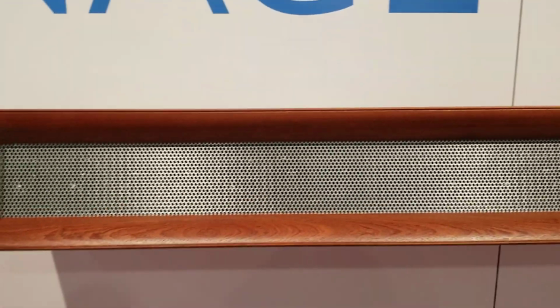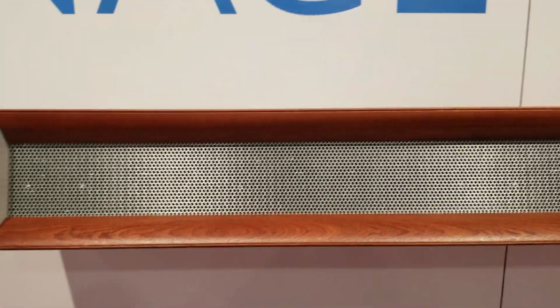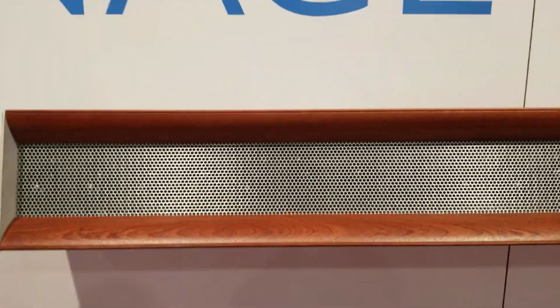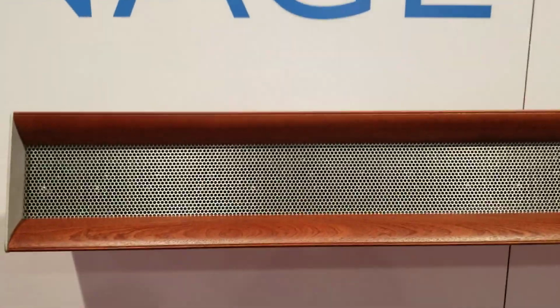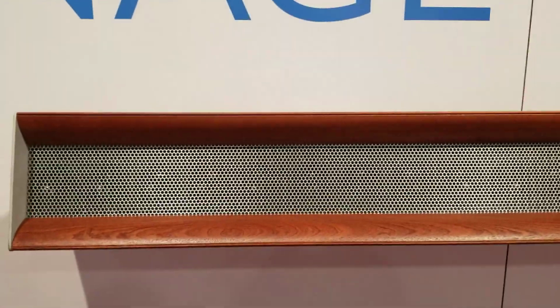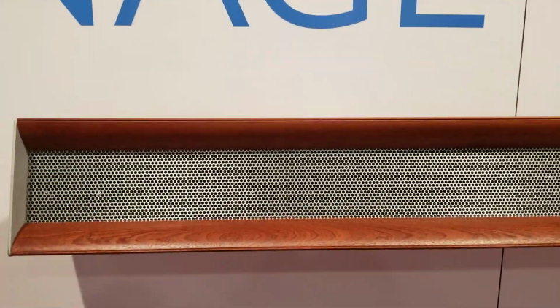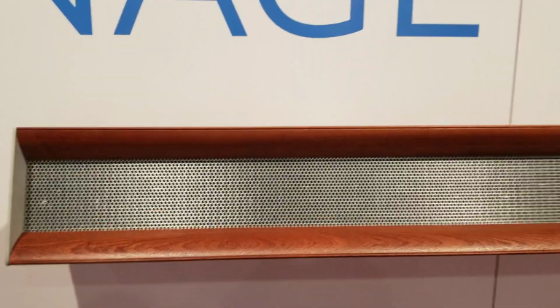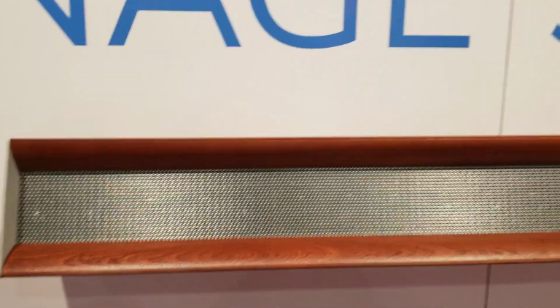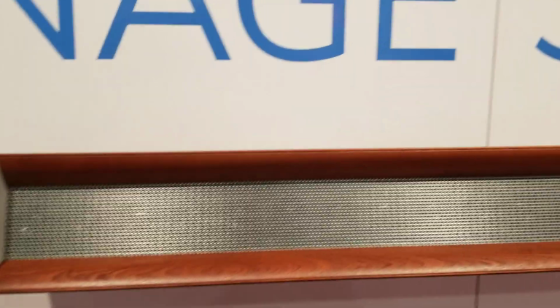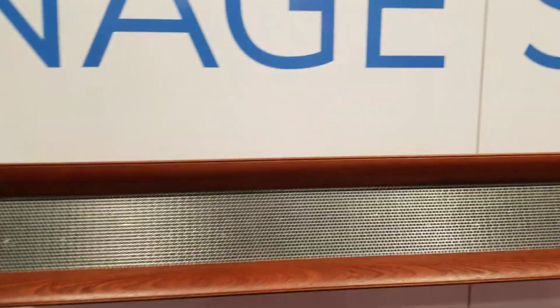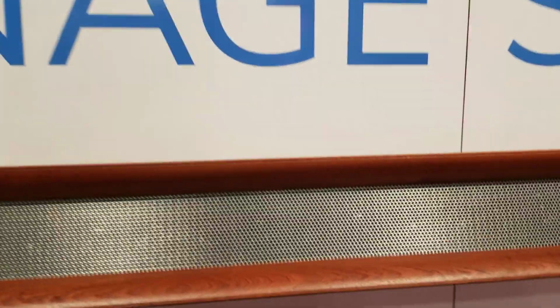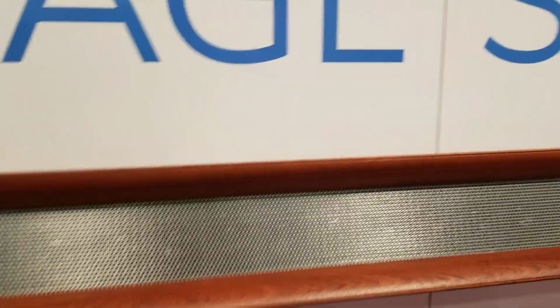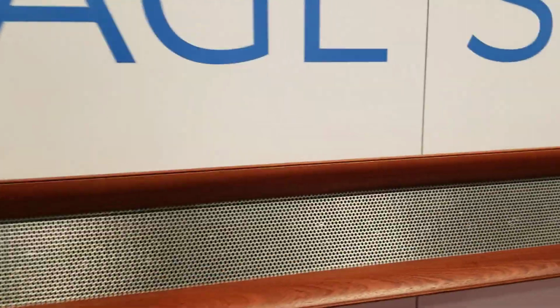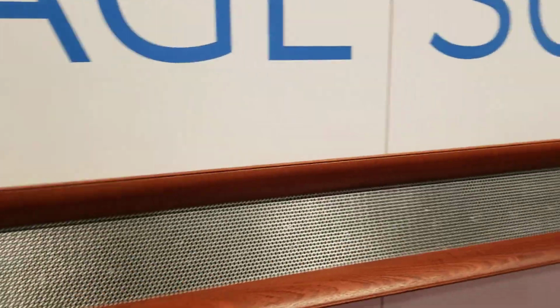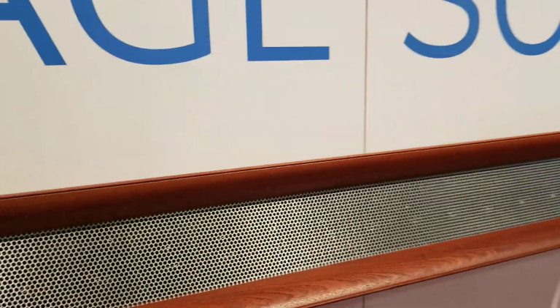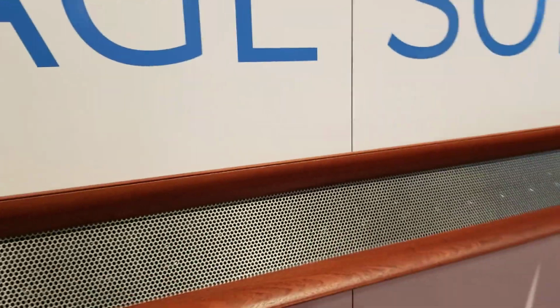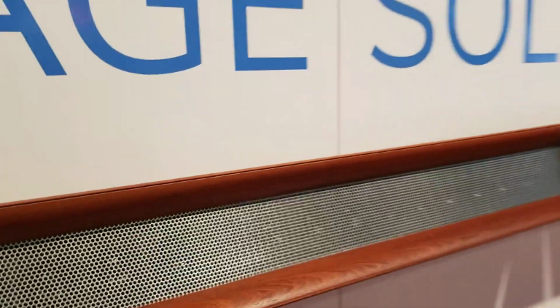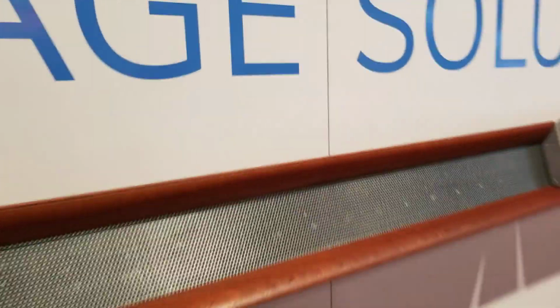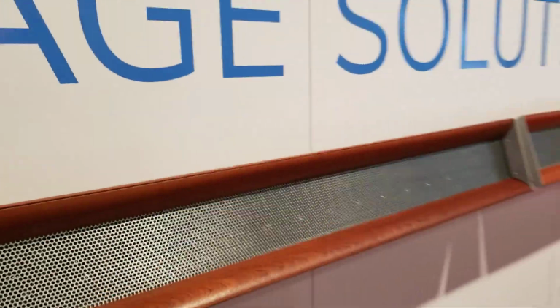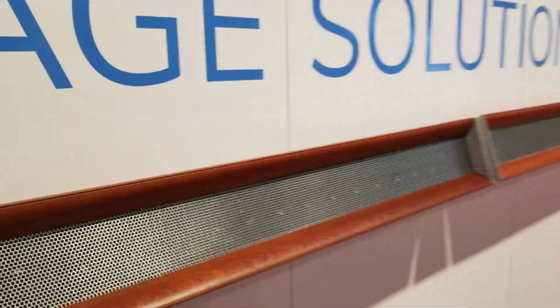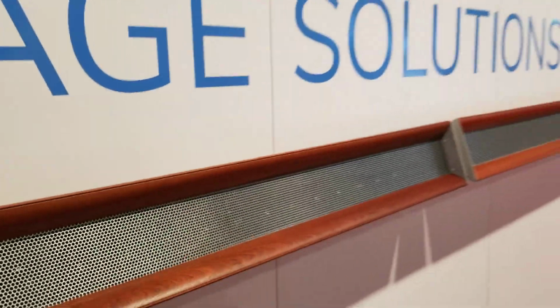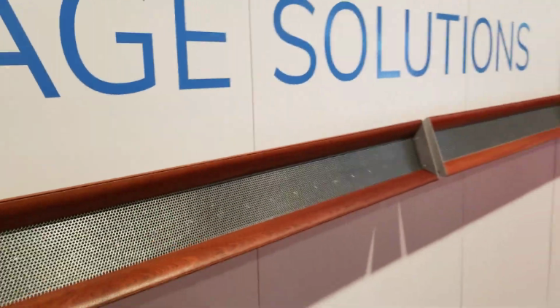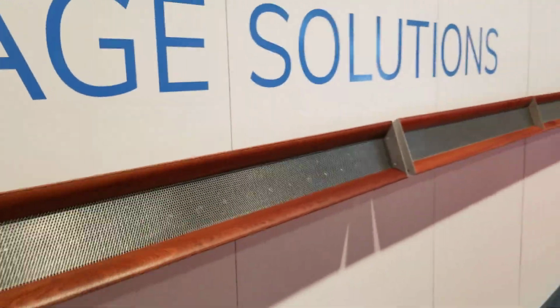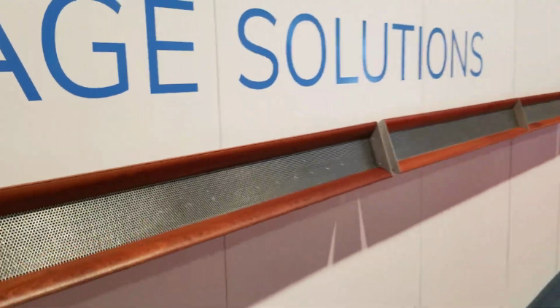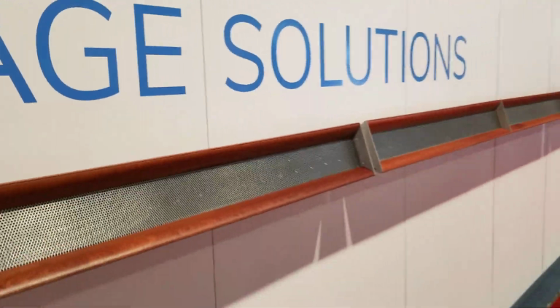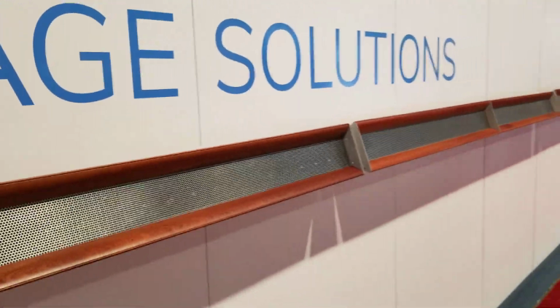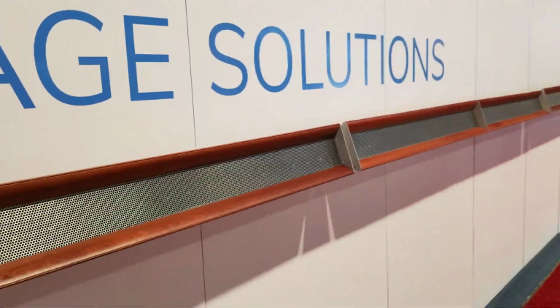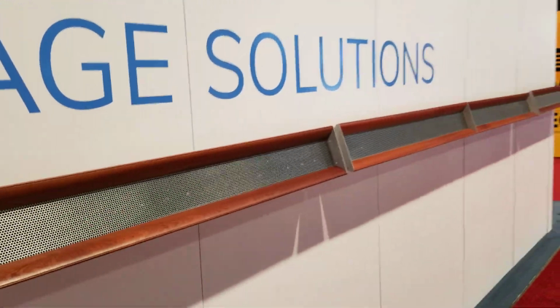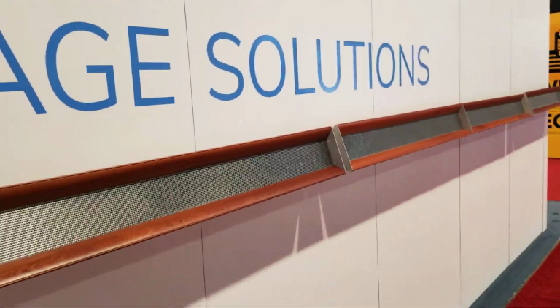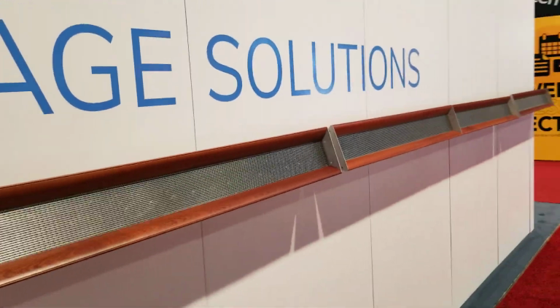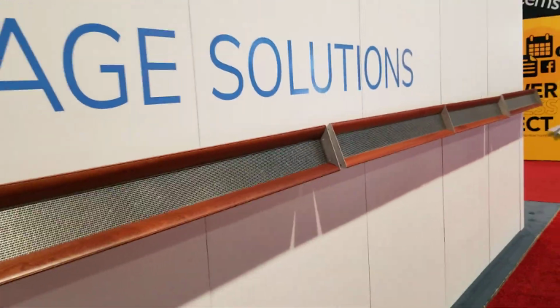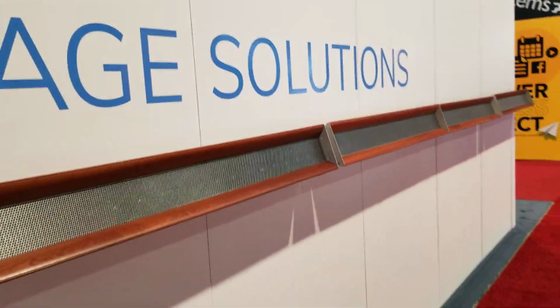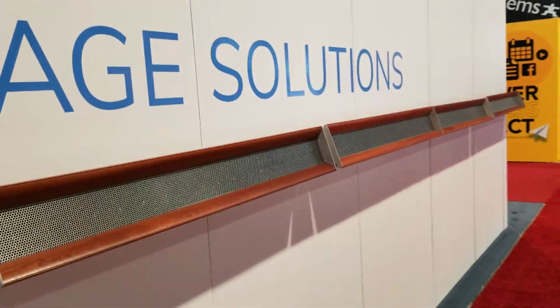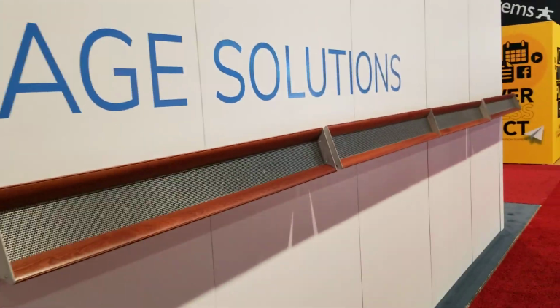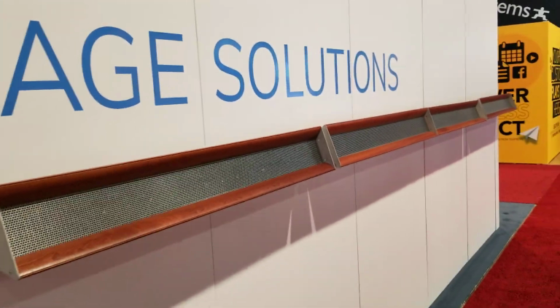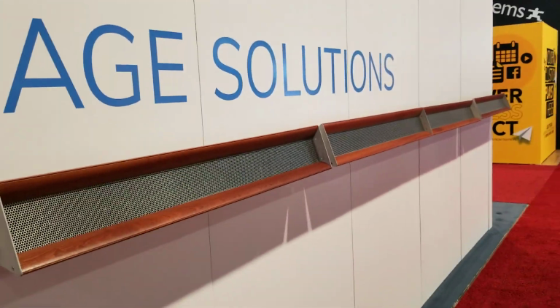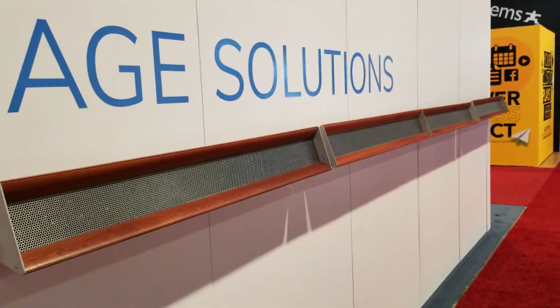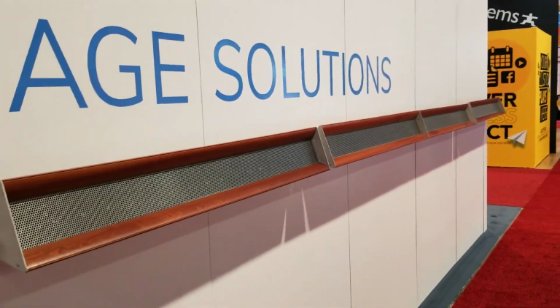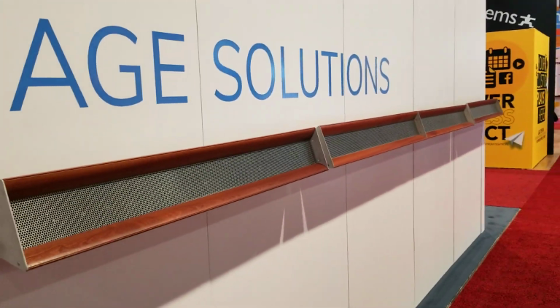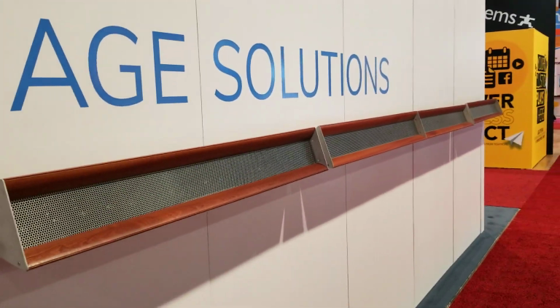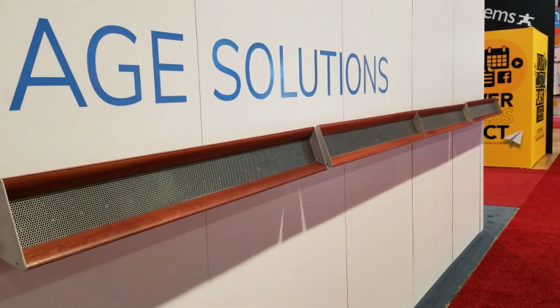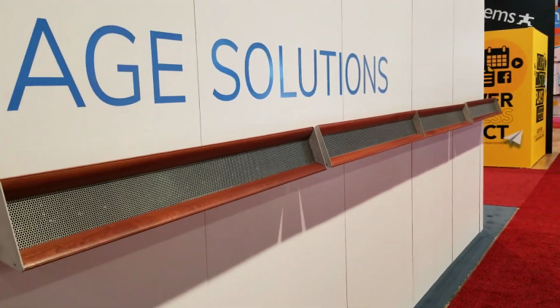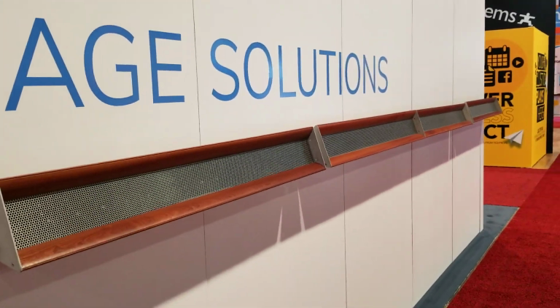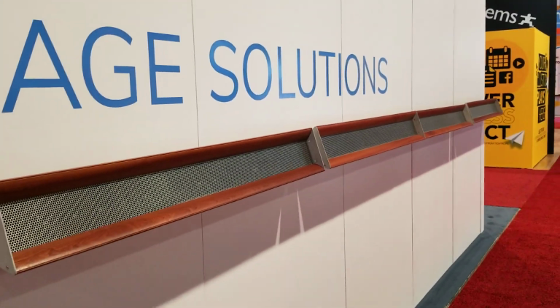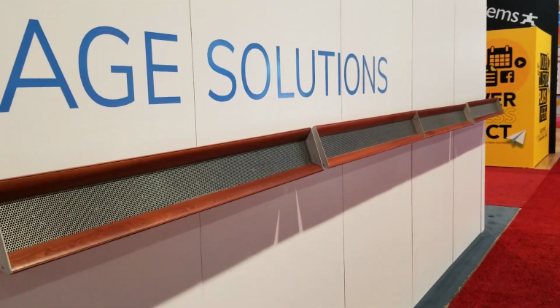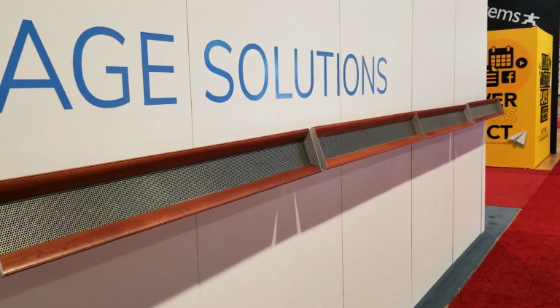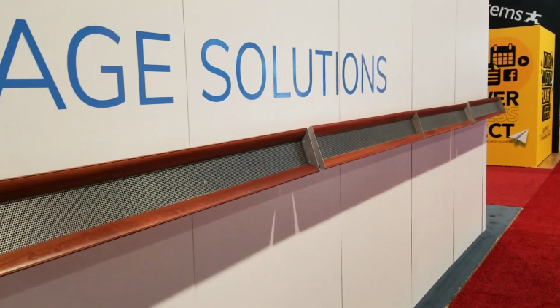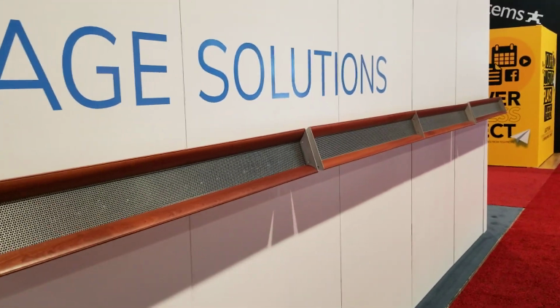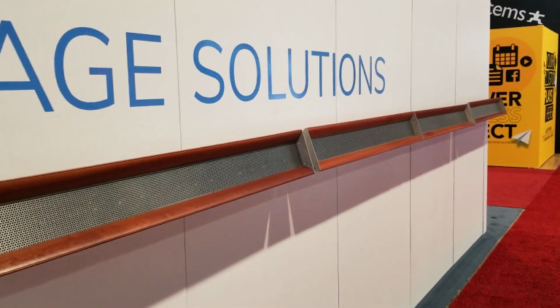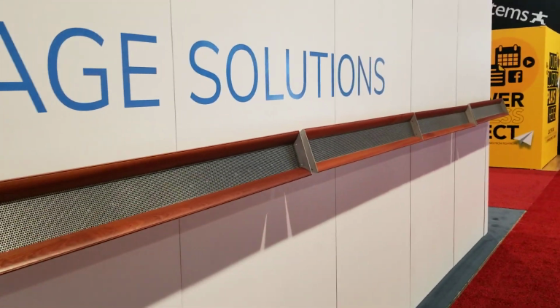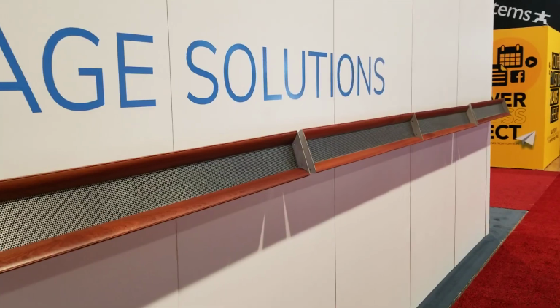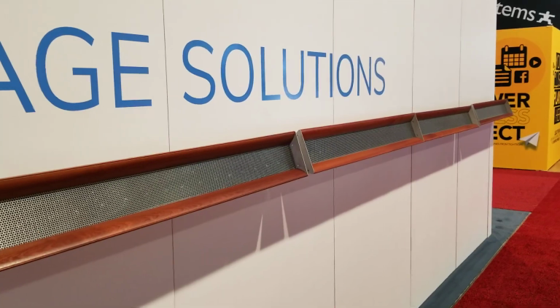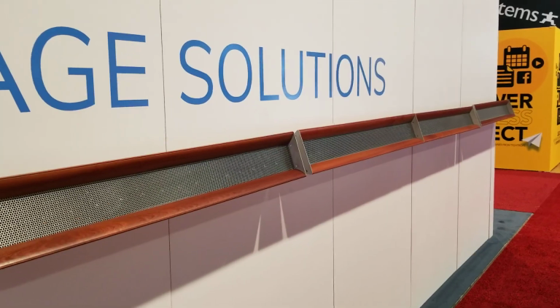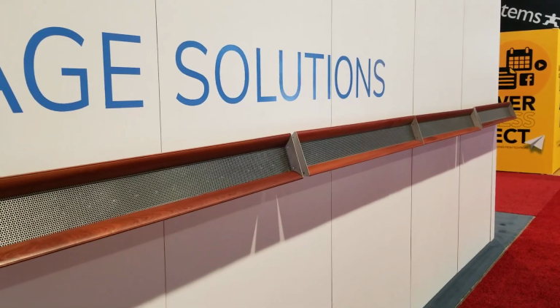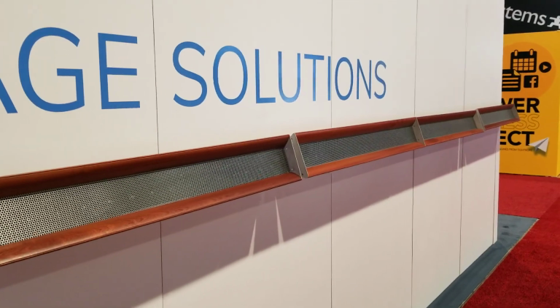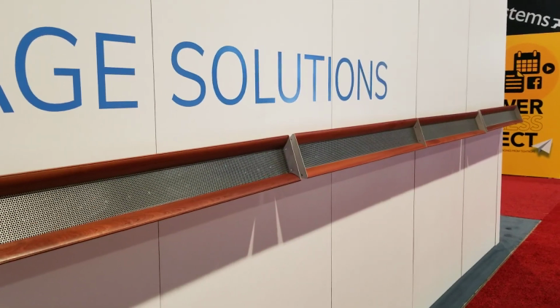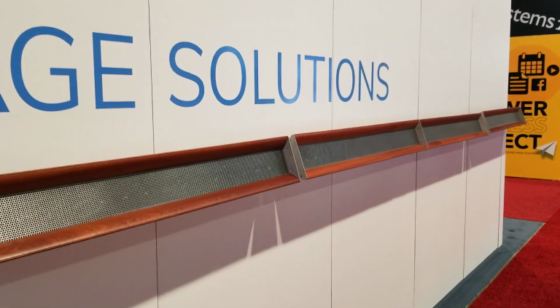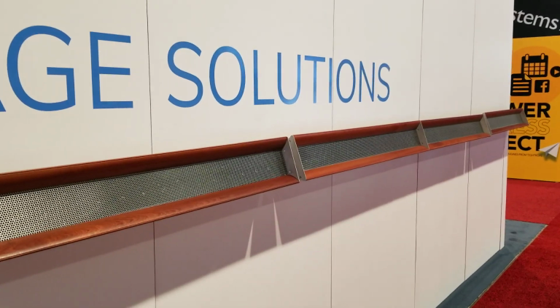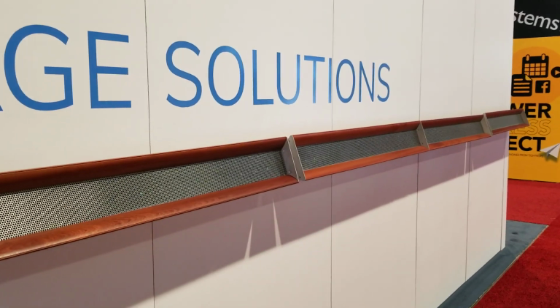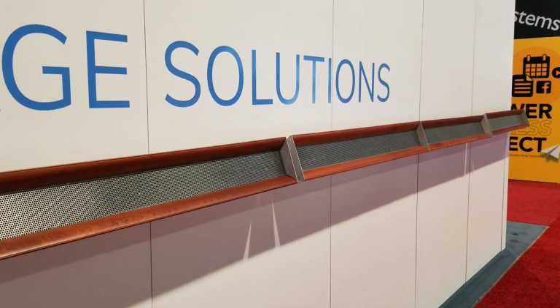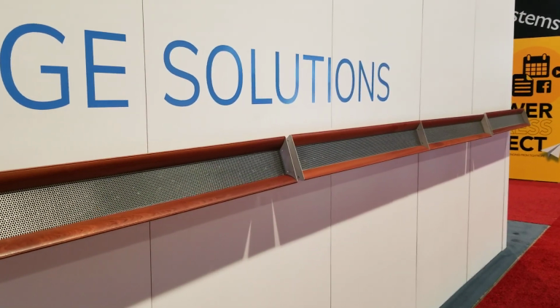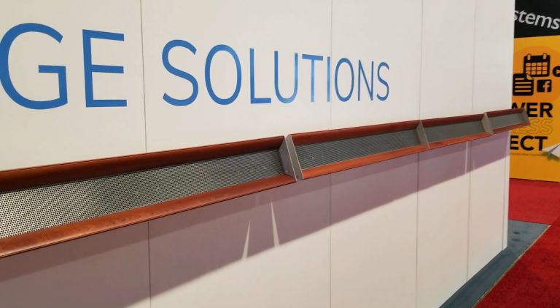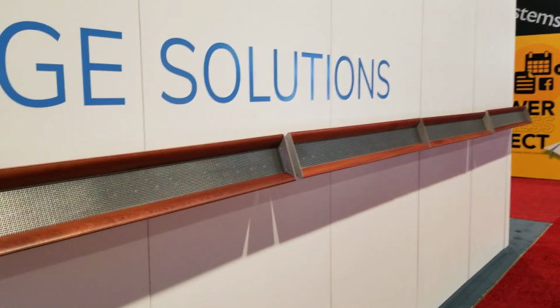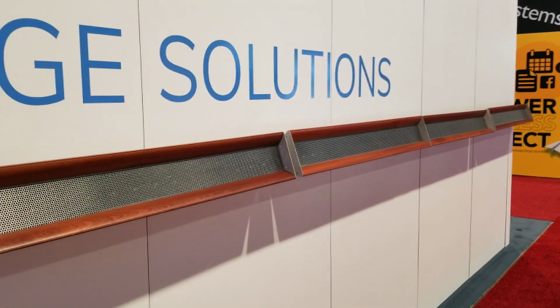For more information on directional audio for your project, you can contact us at pacificdigitalsigns.com.